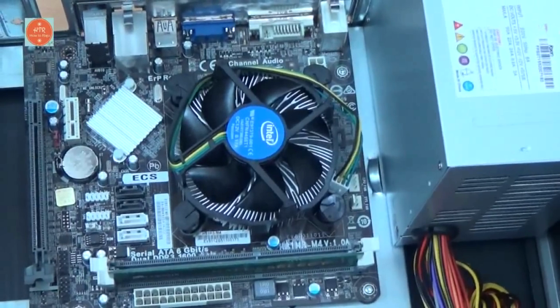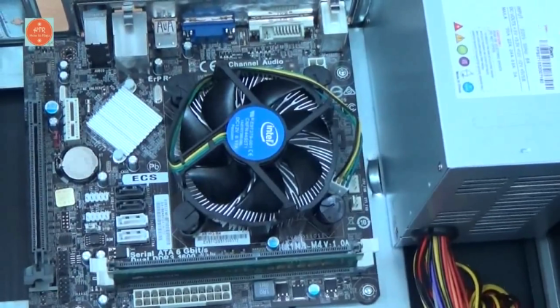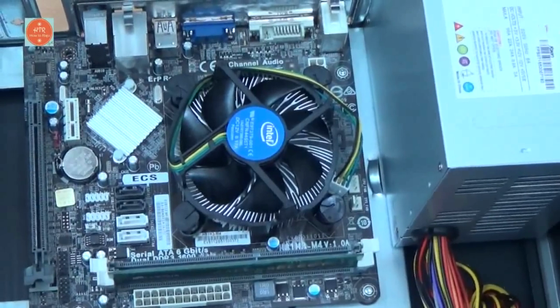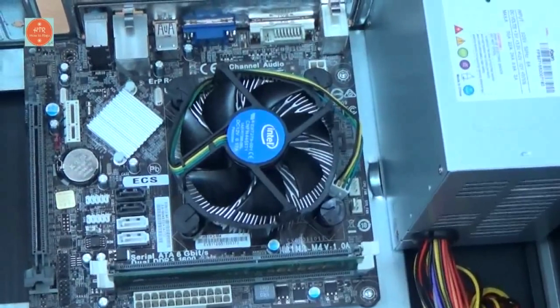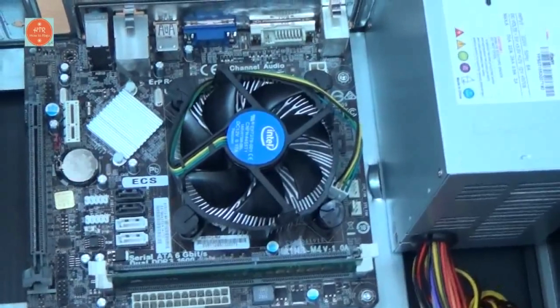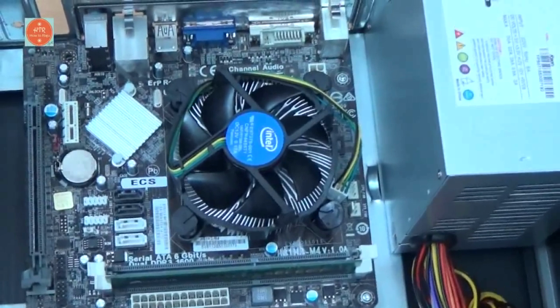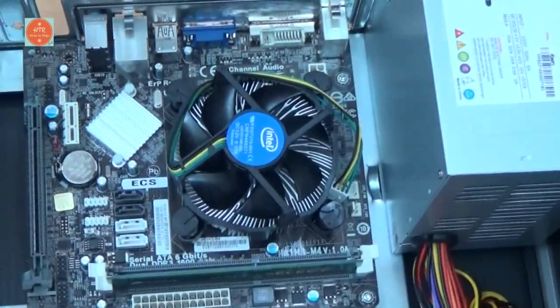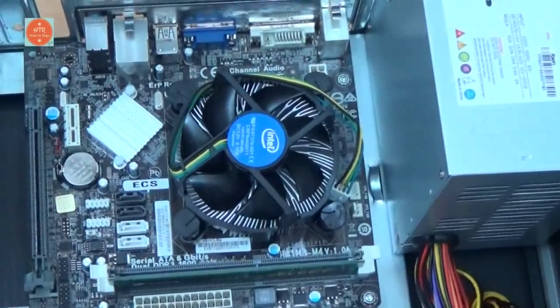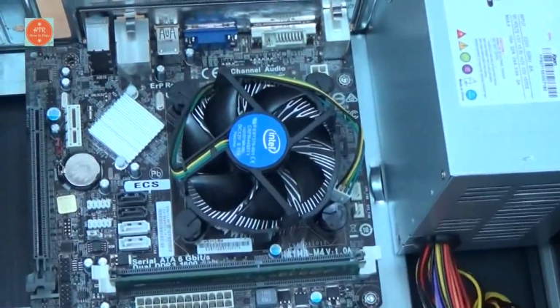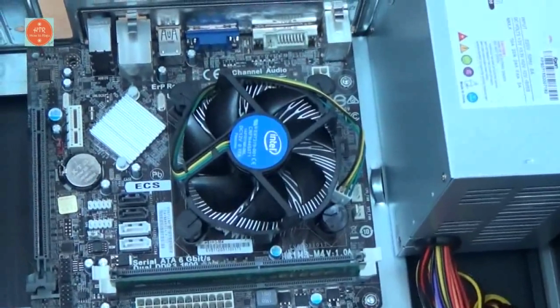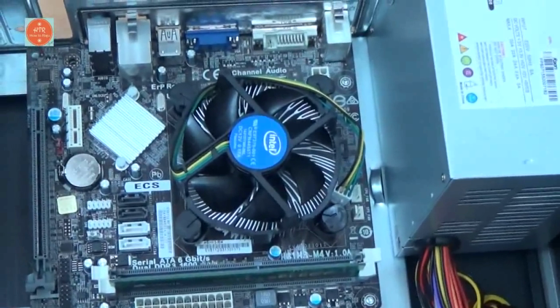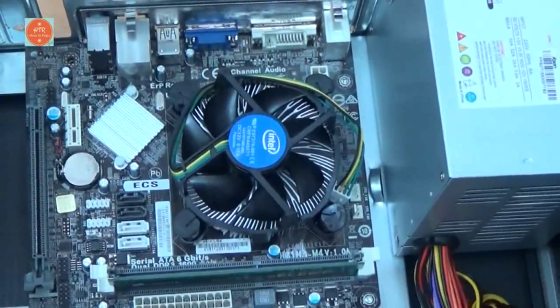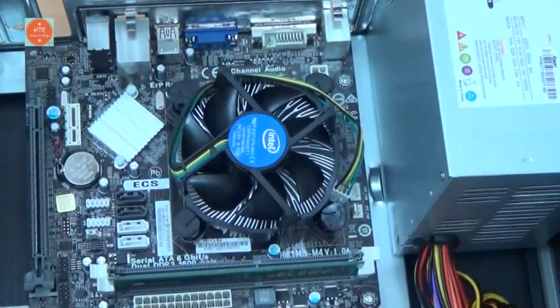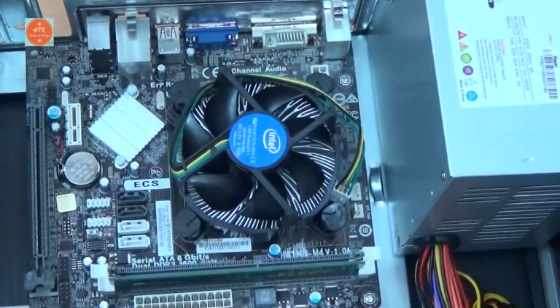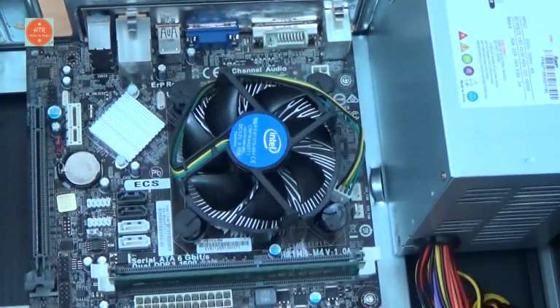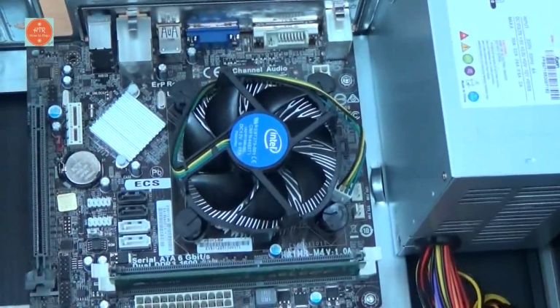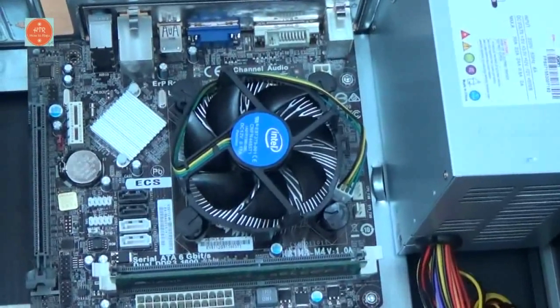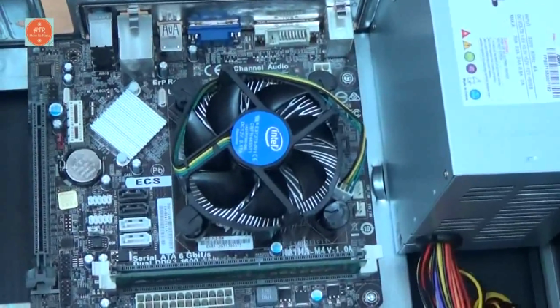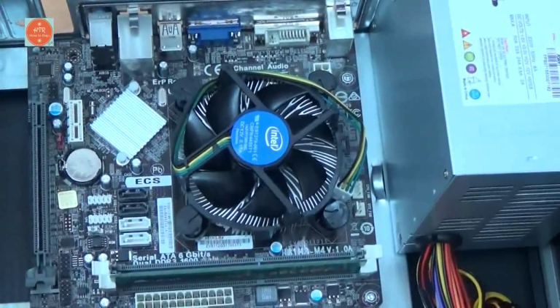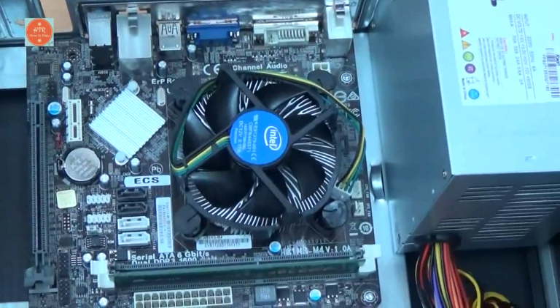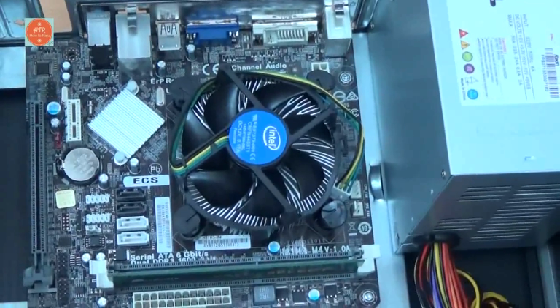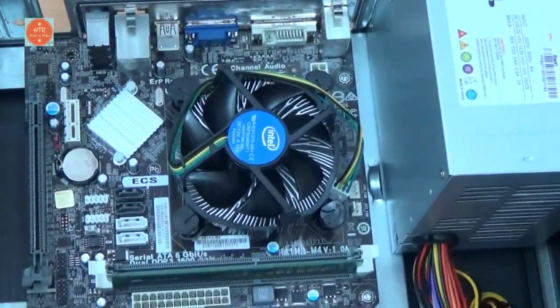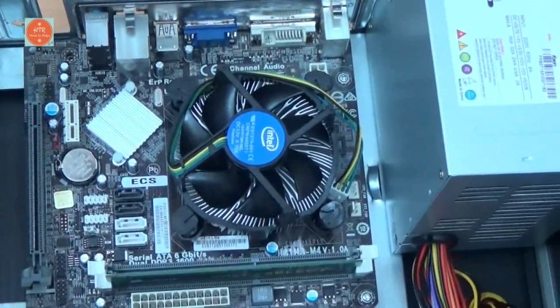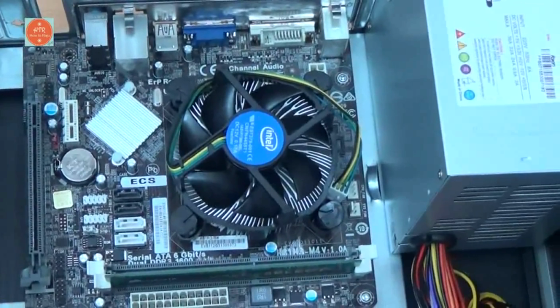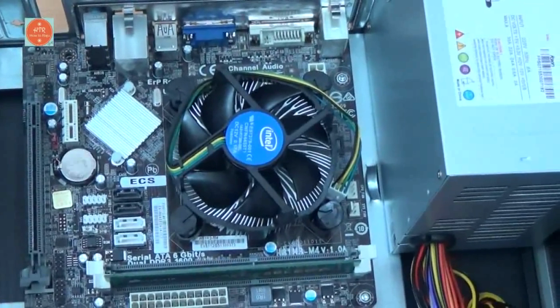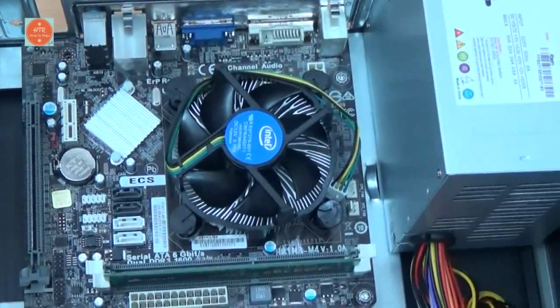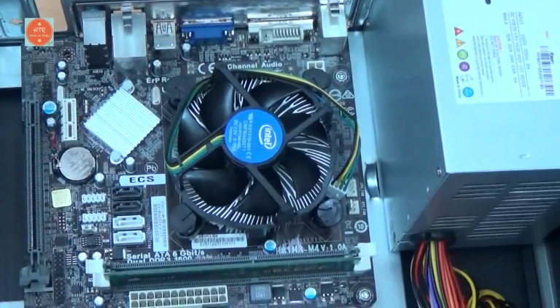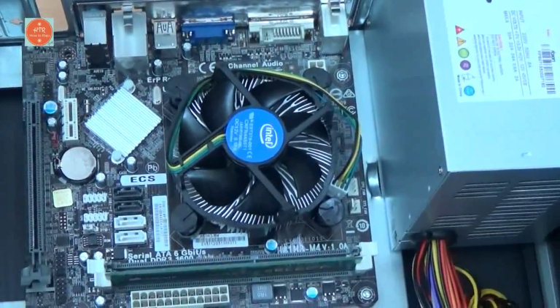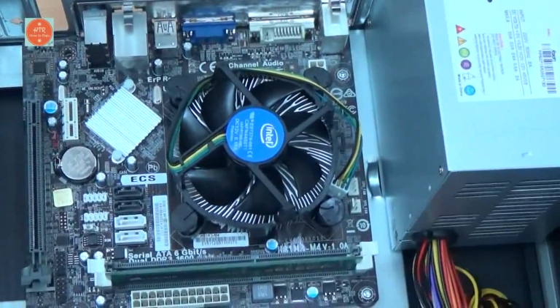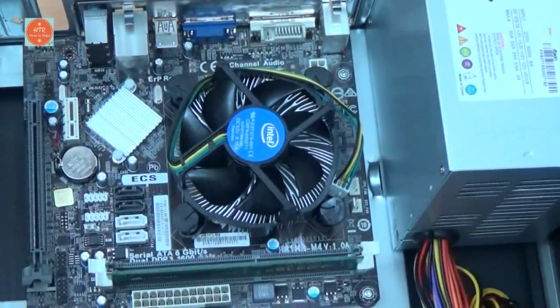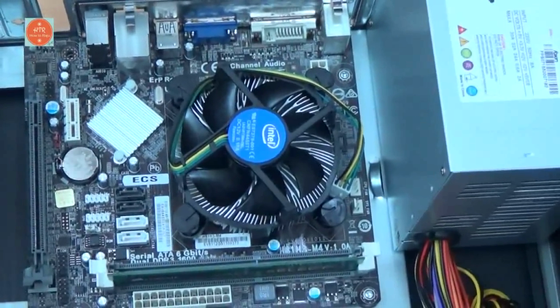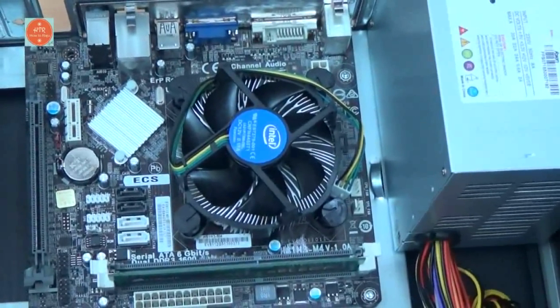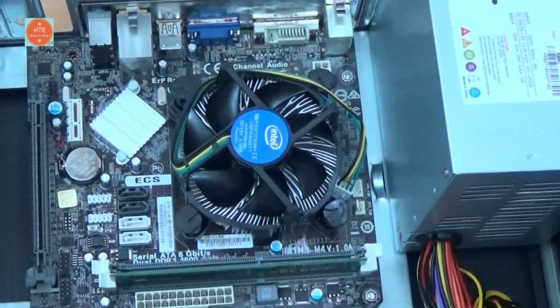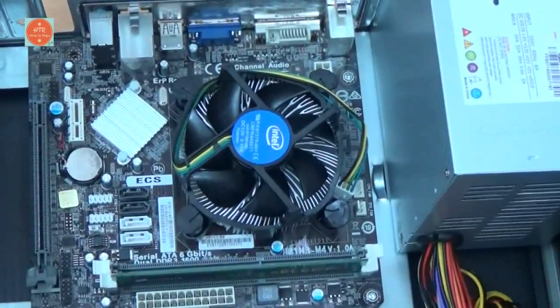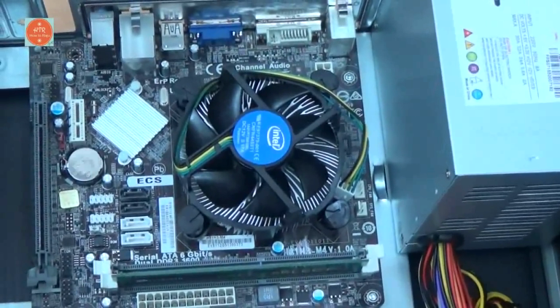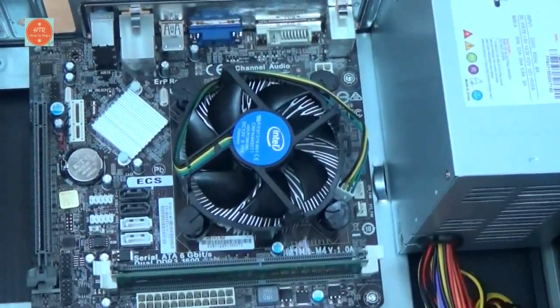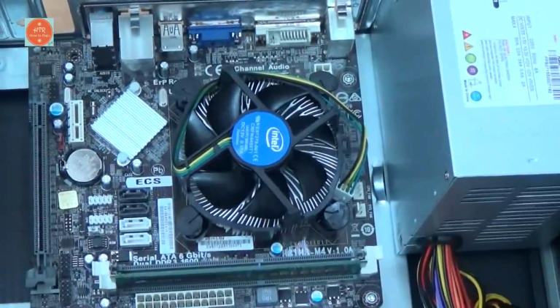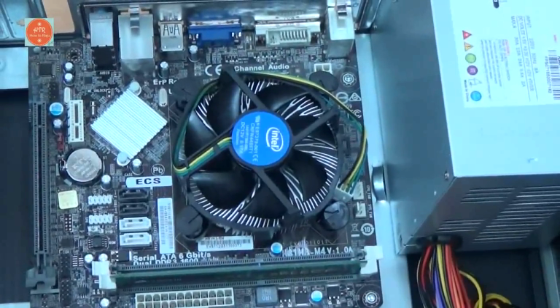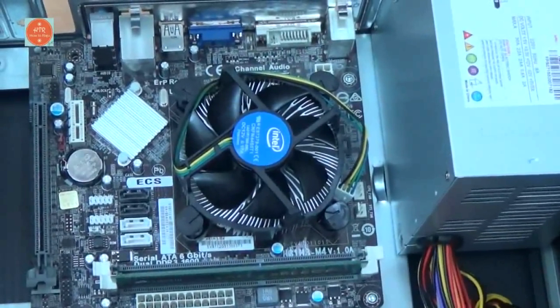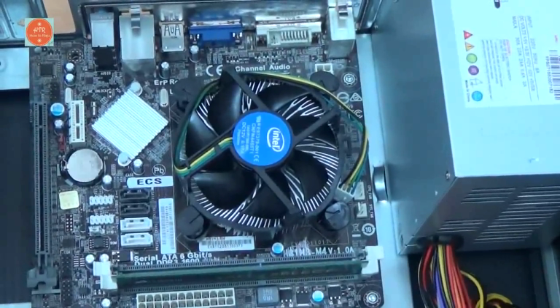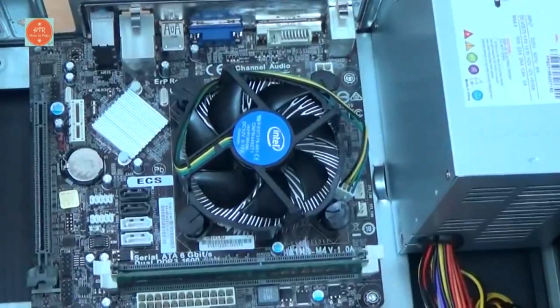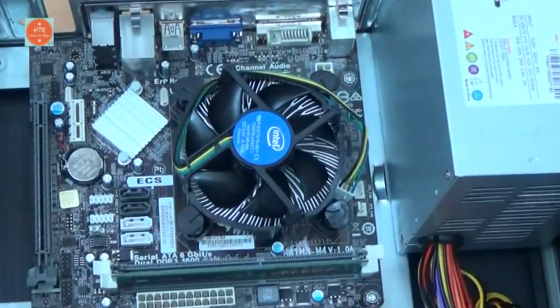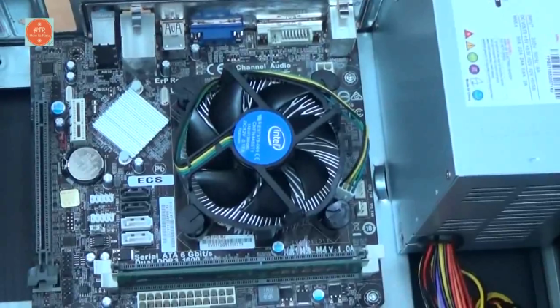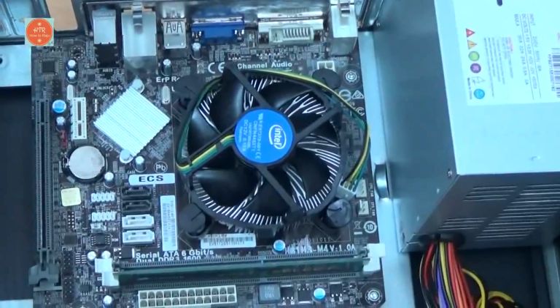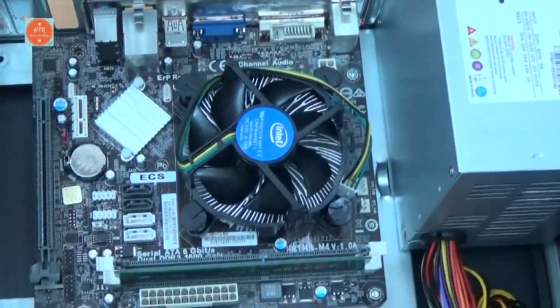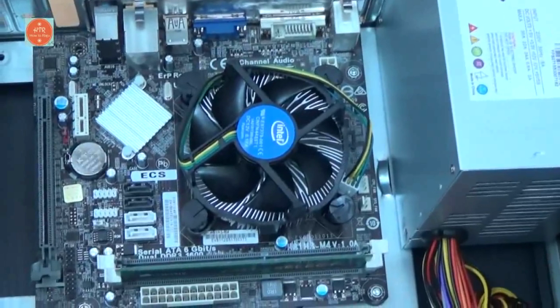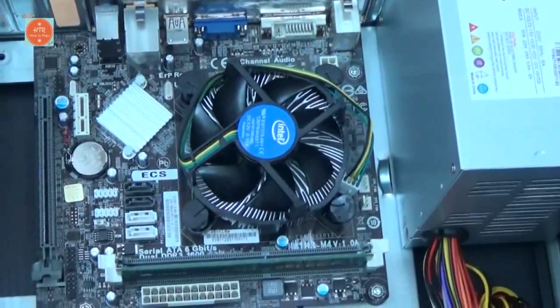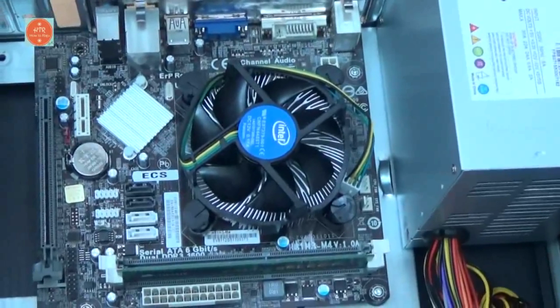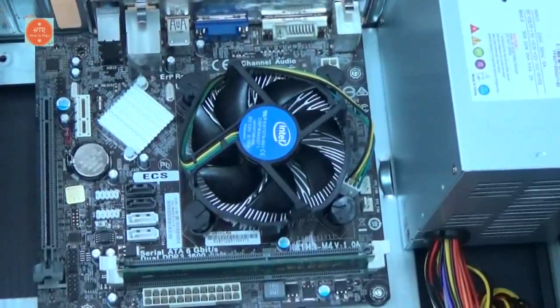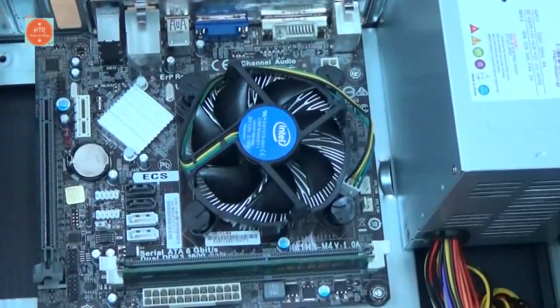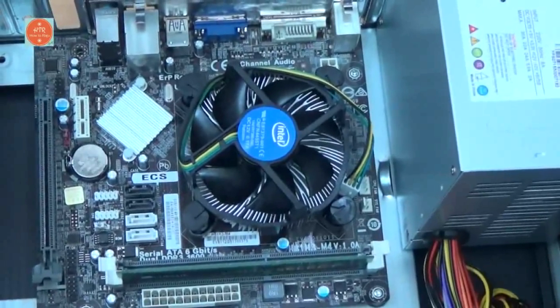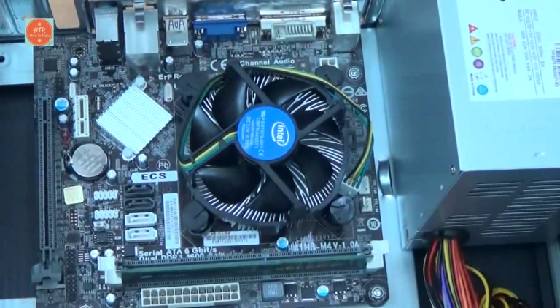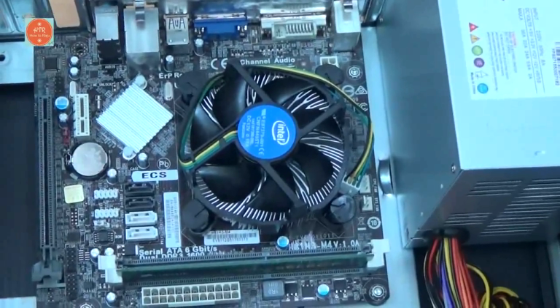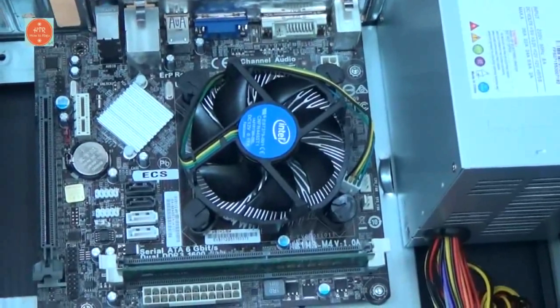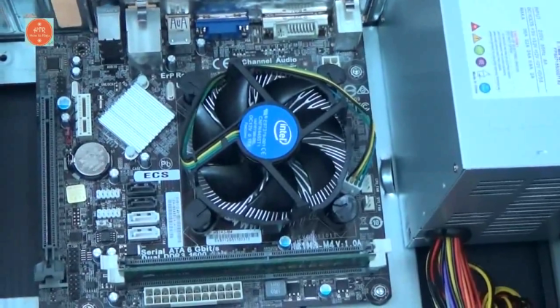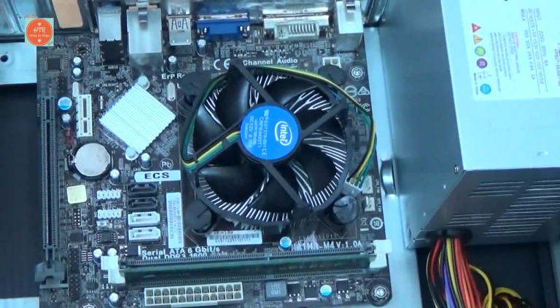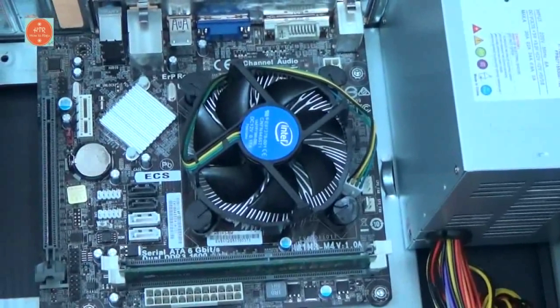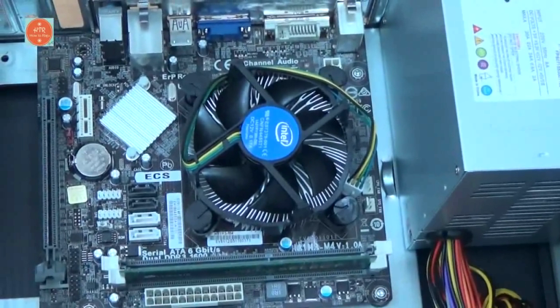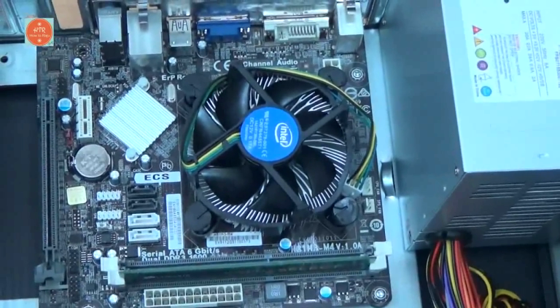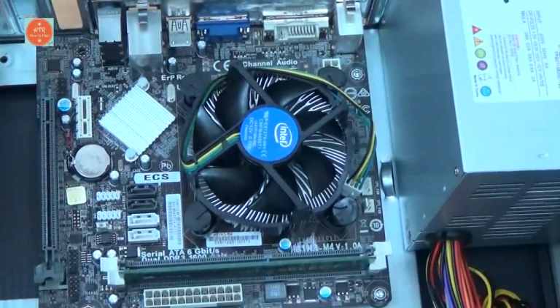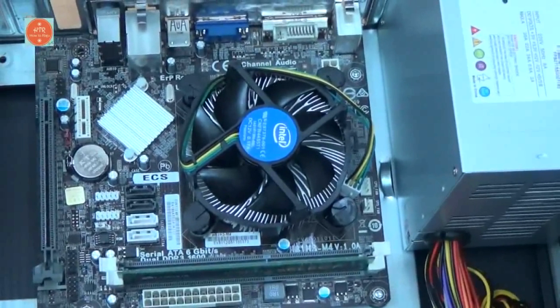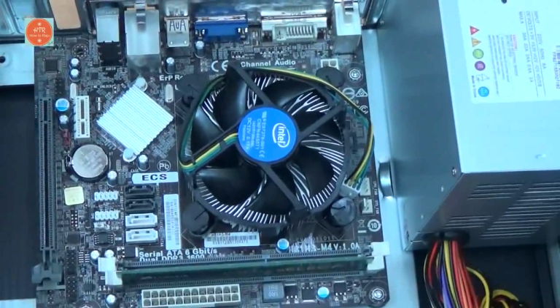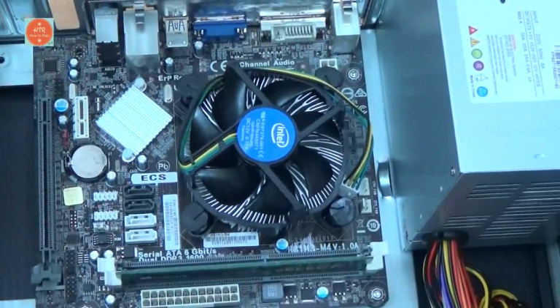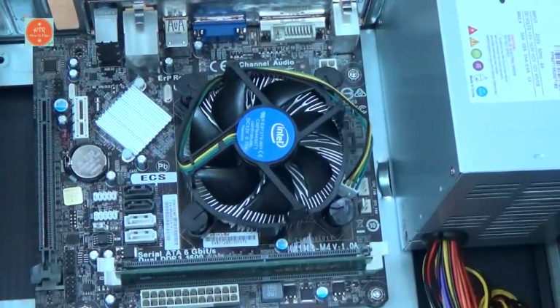Hi! Today I am going to show how to remove a processor cooling fan from a motherboard.